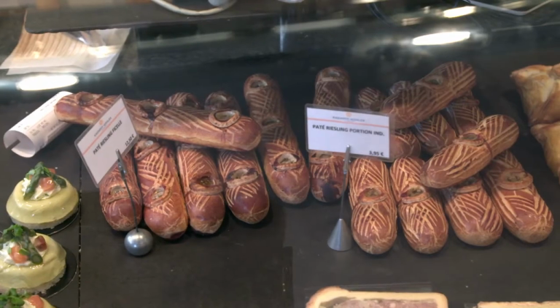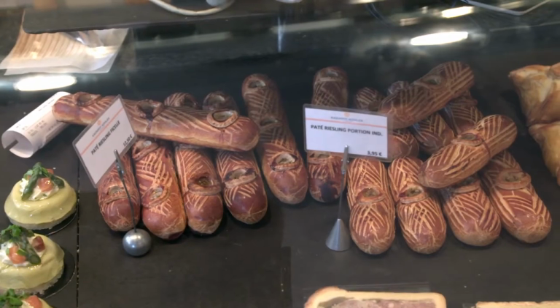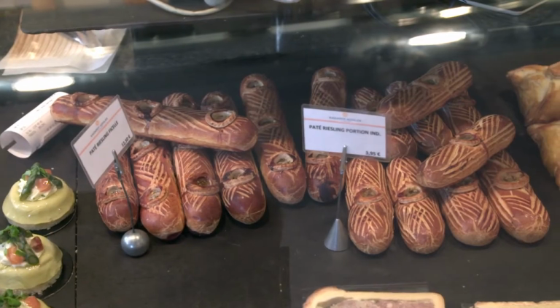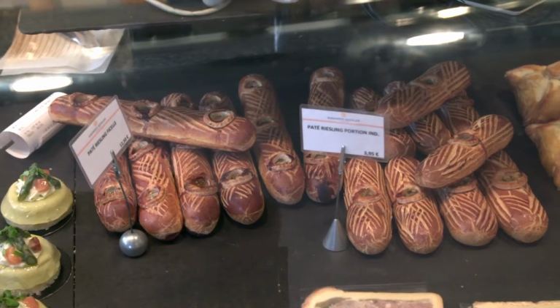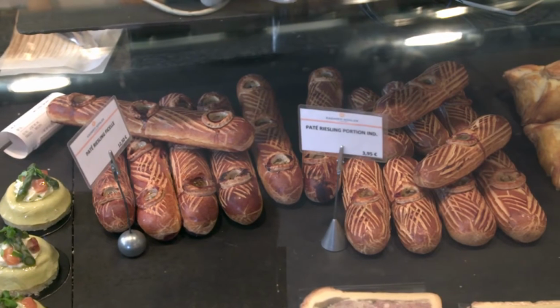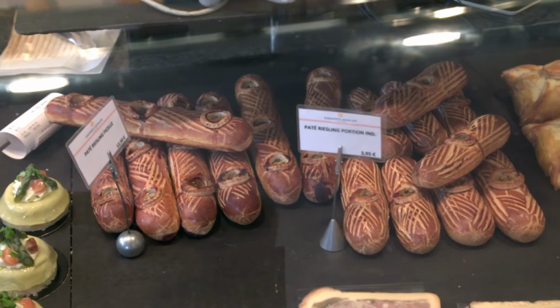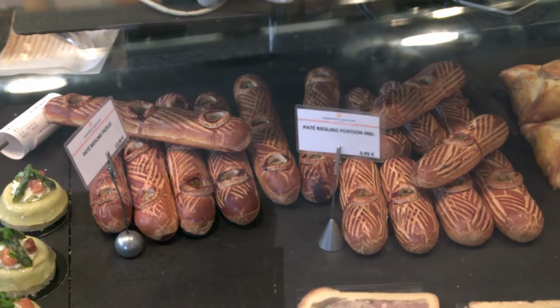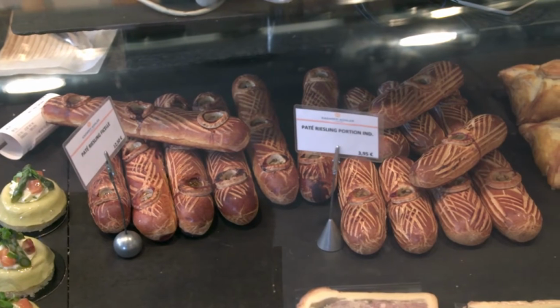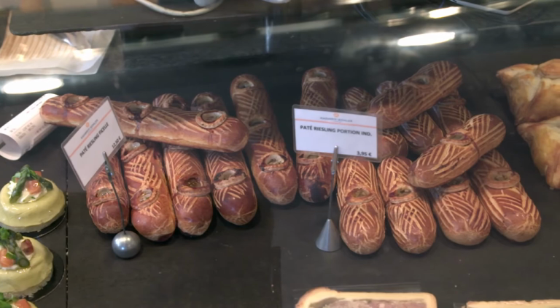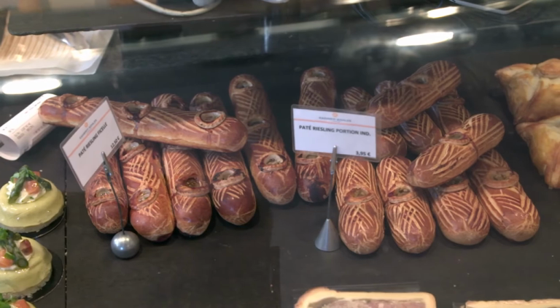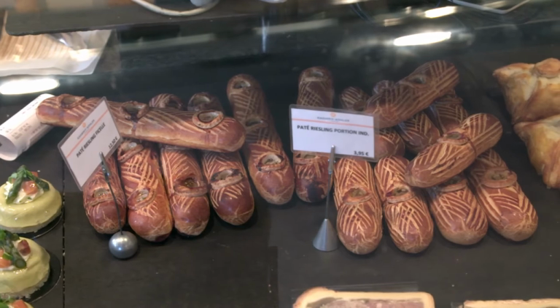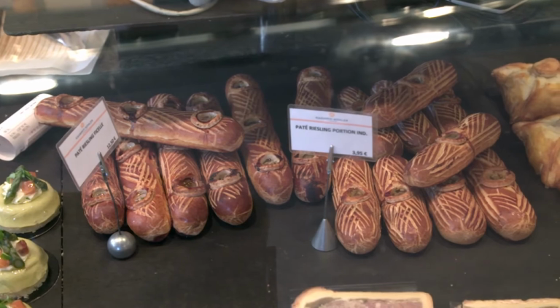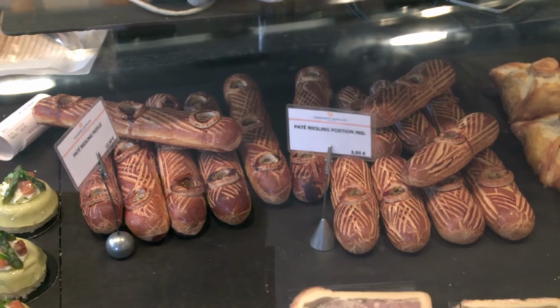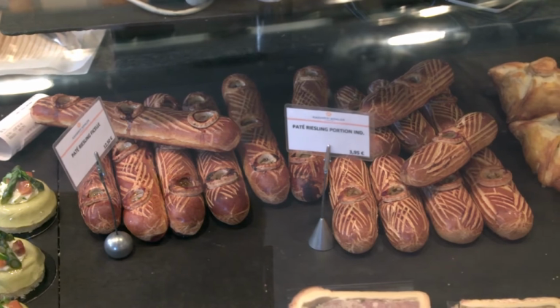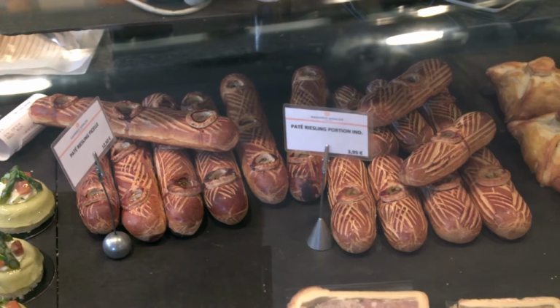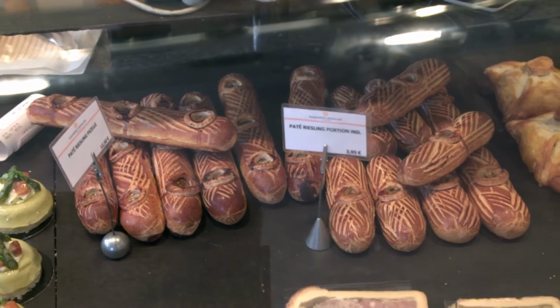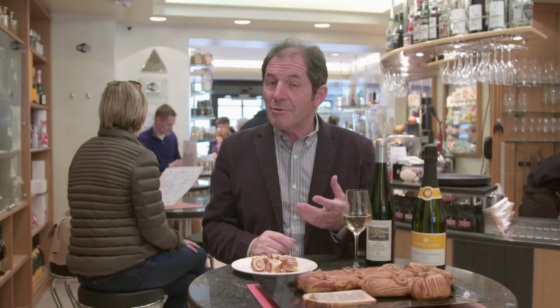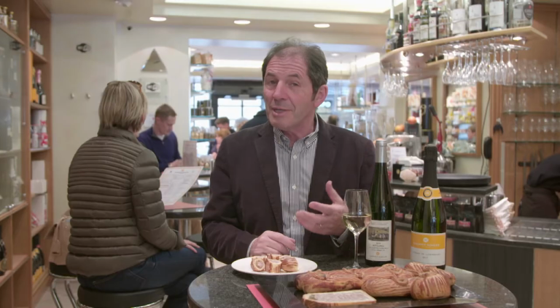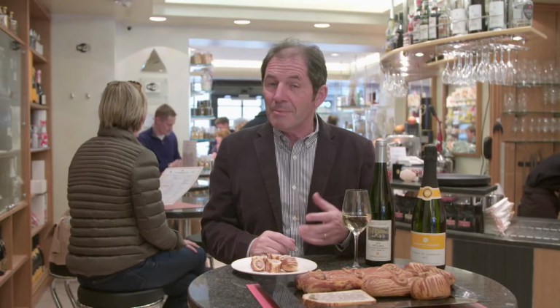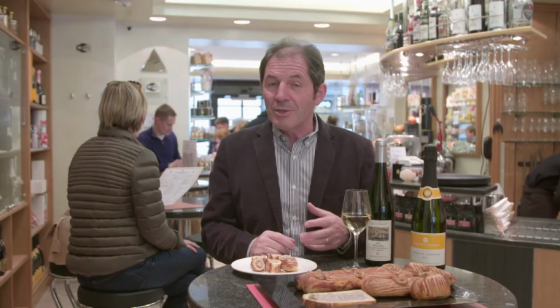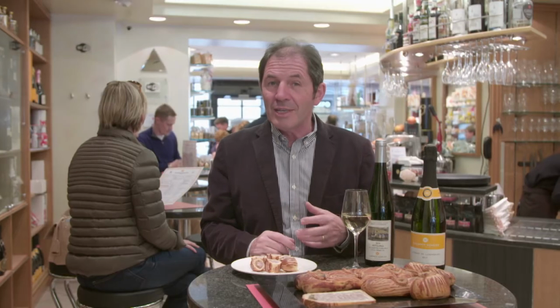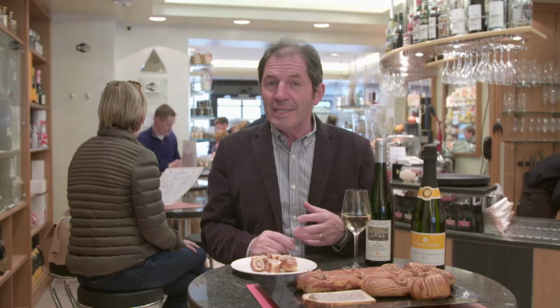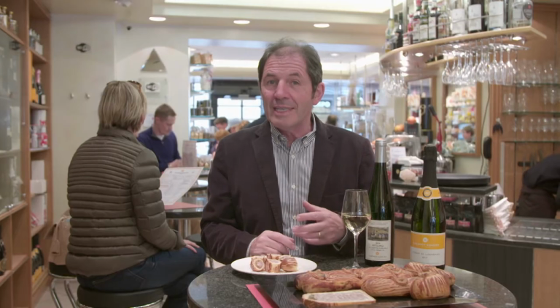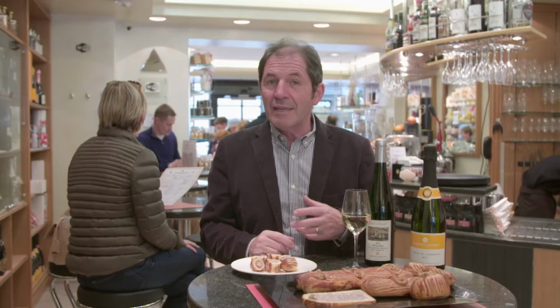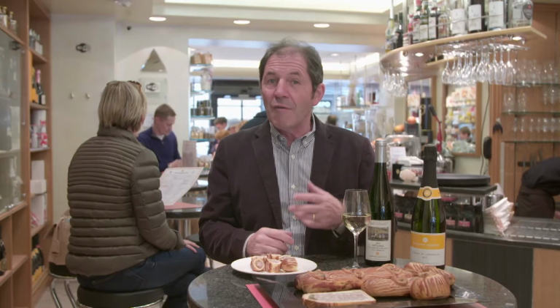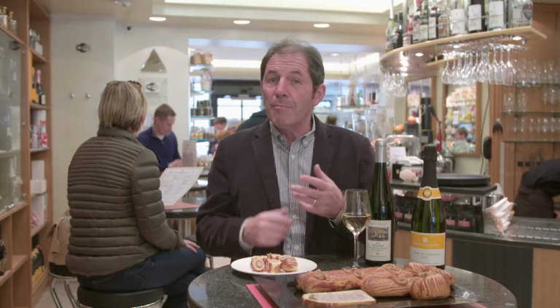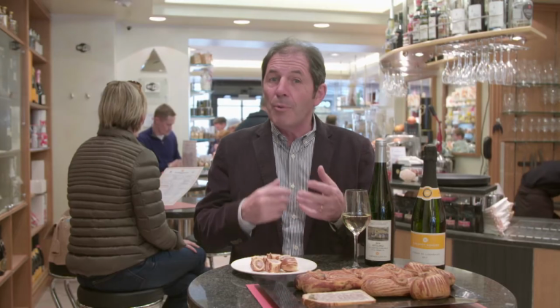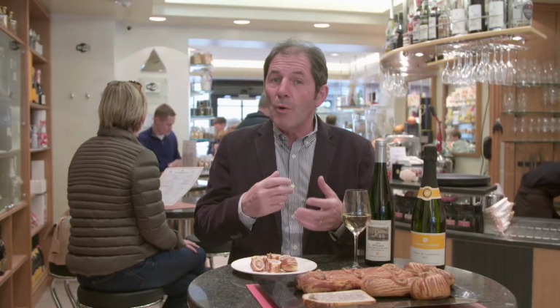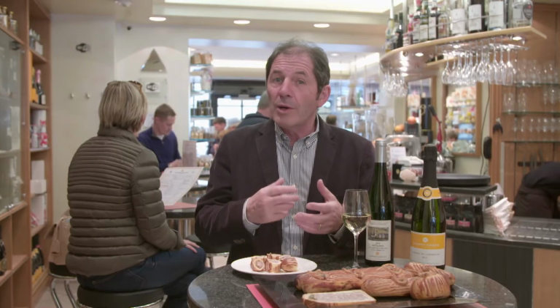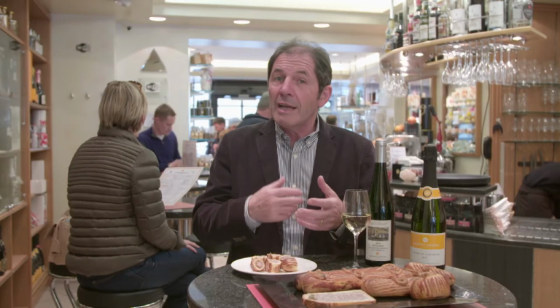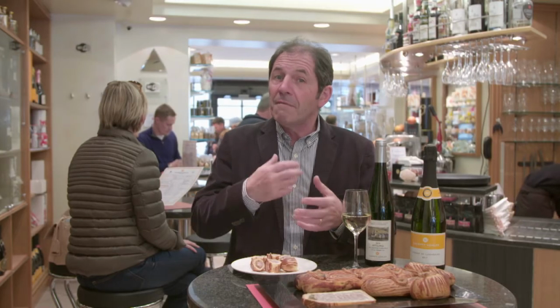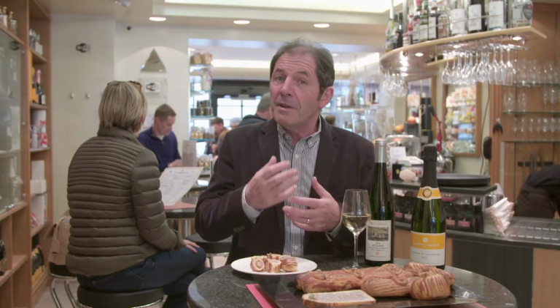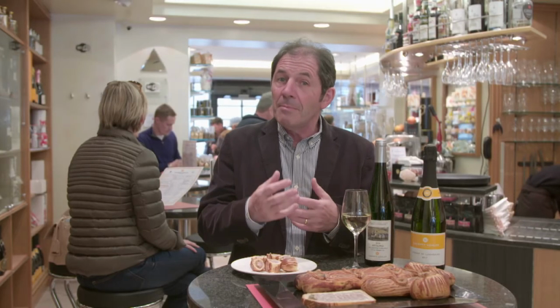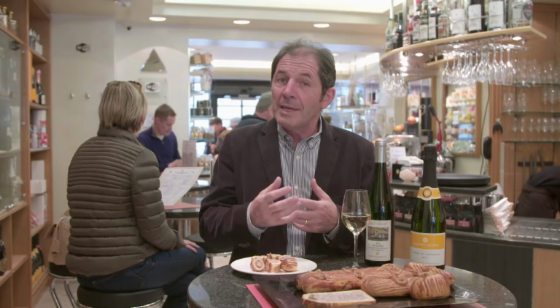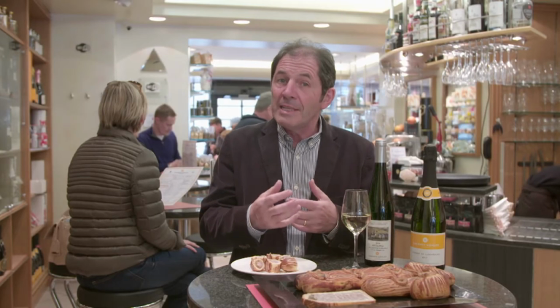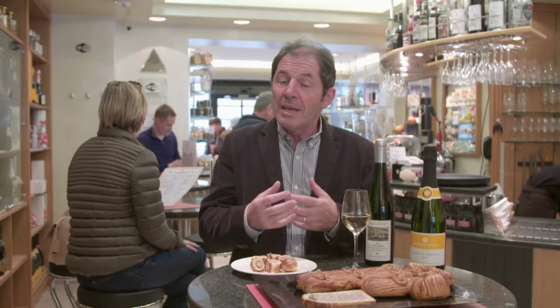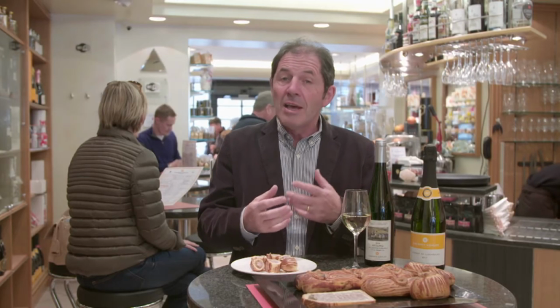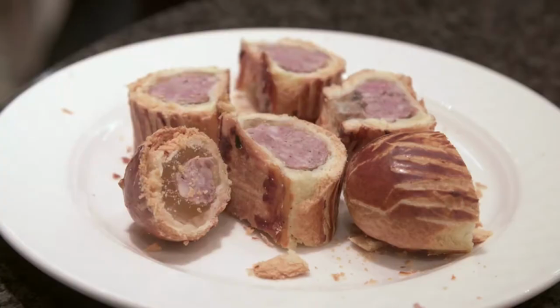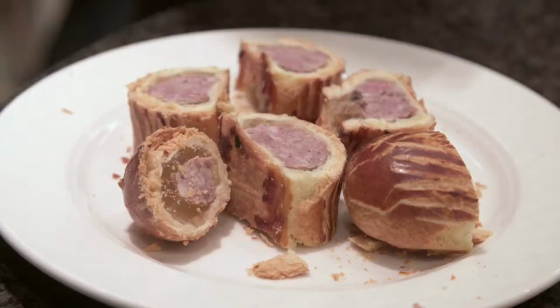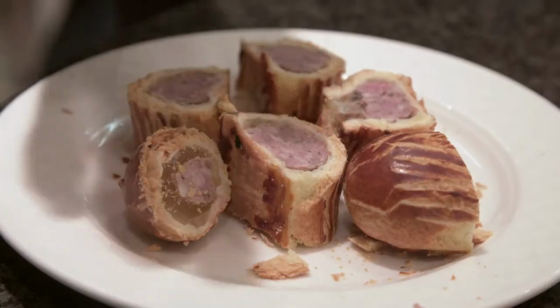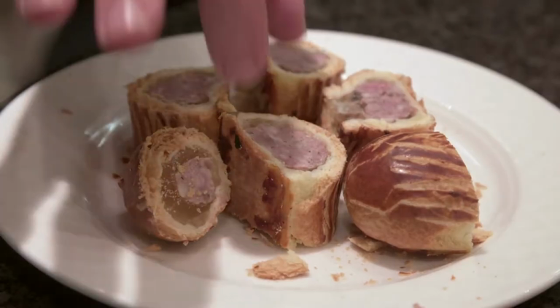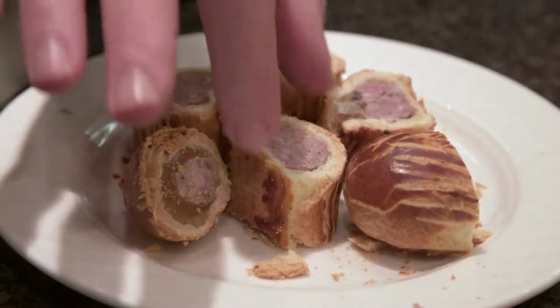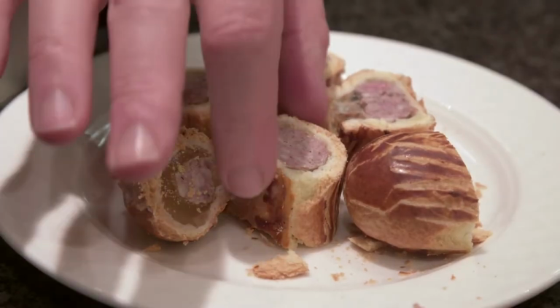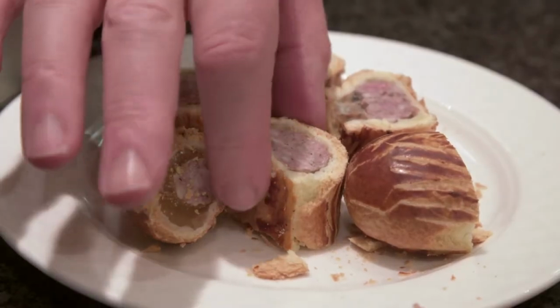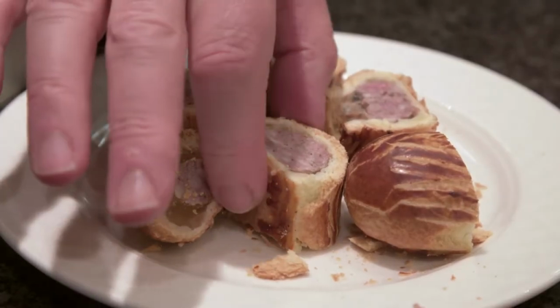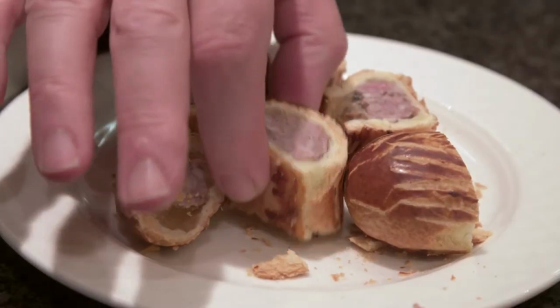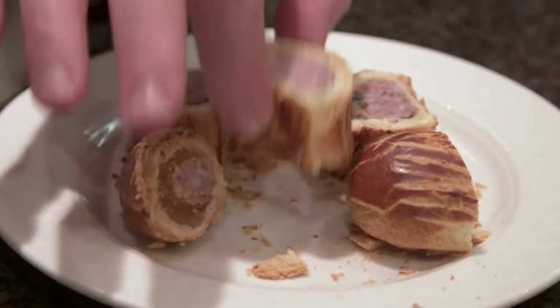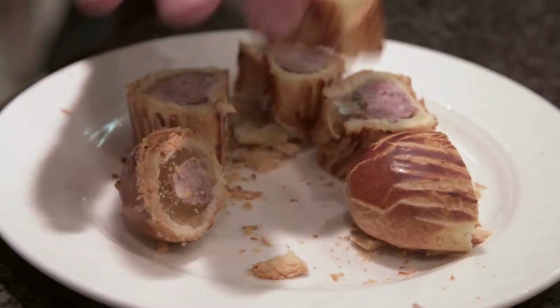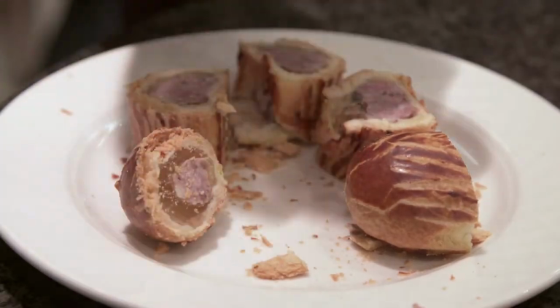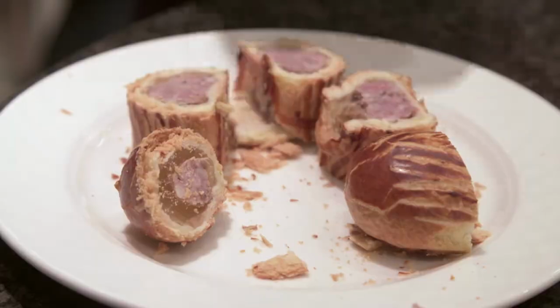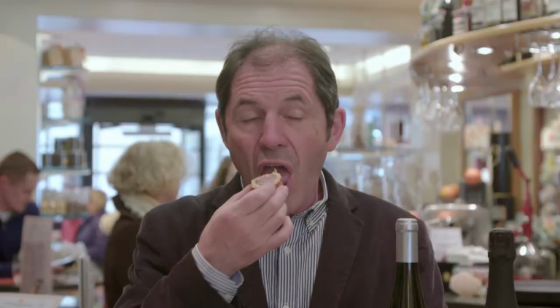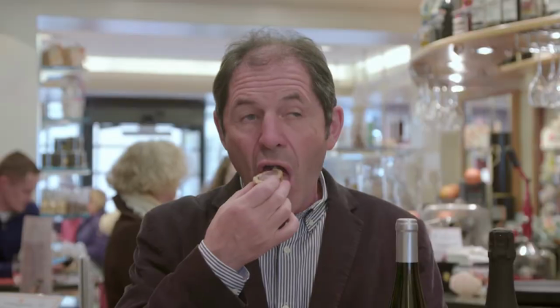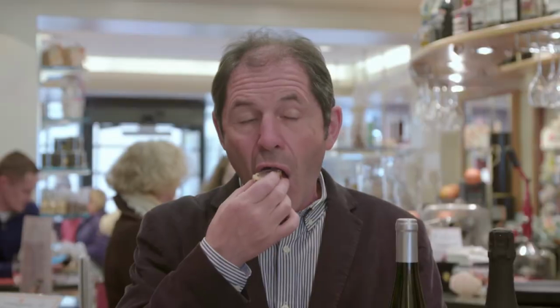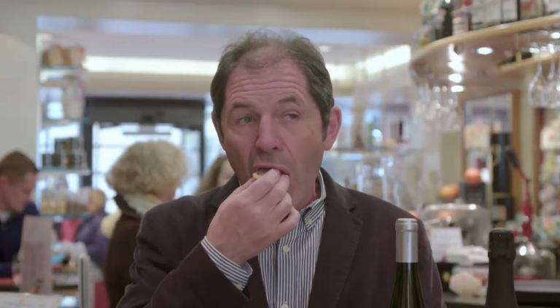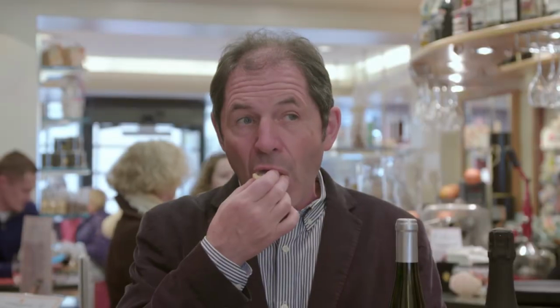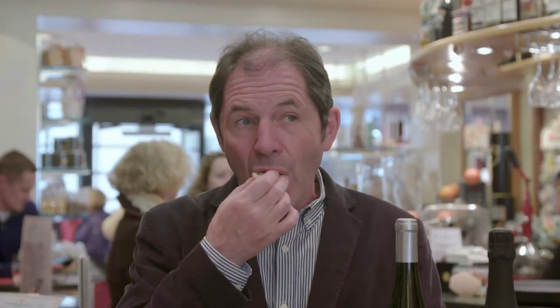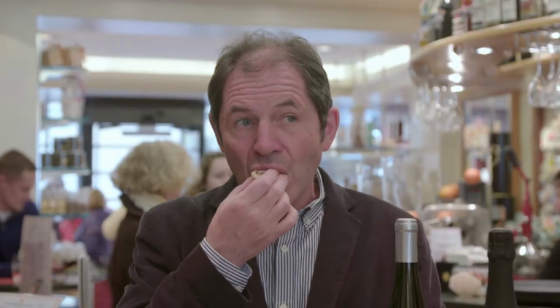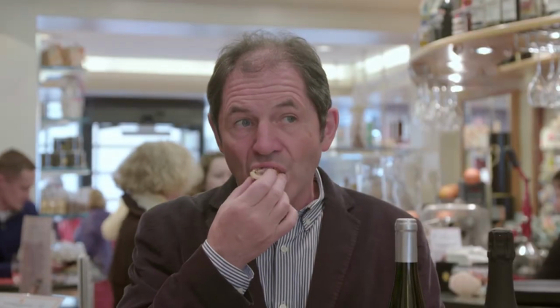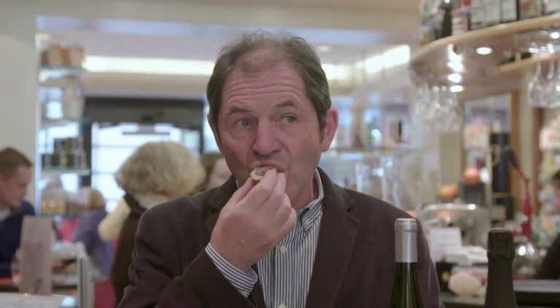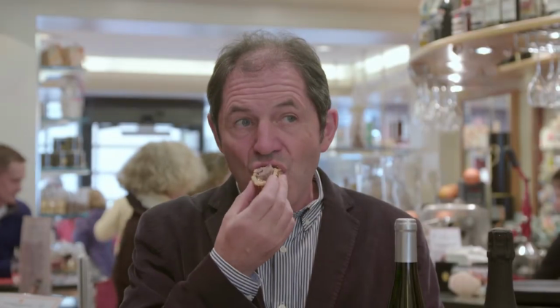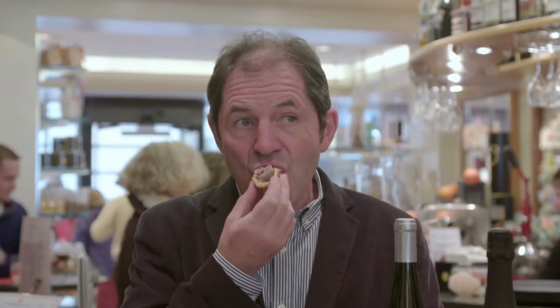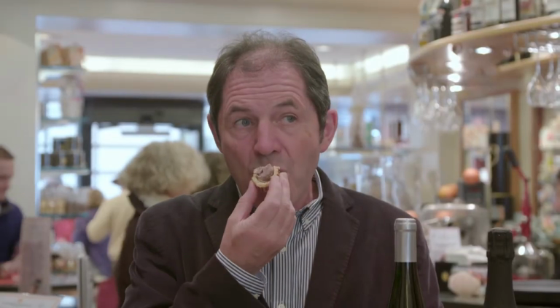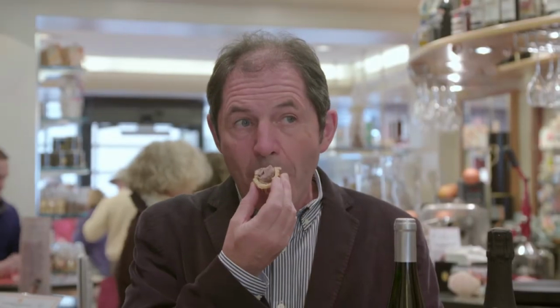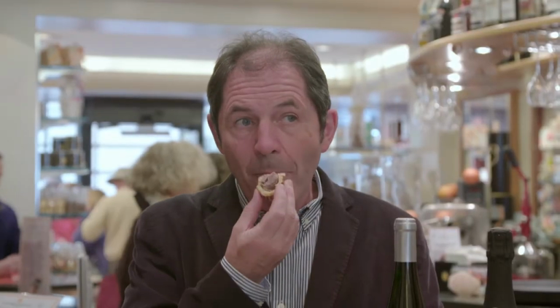Le Paté au Riesling is a pastry specialty of pork and veal meat marinated in the local Riesling and spices for two days.